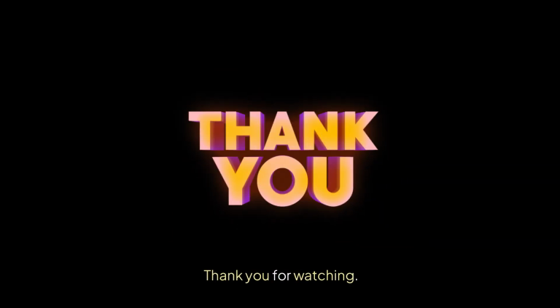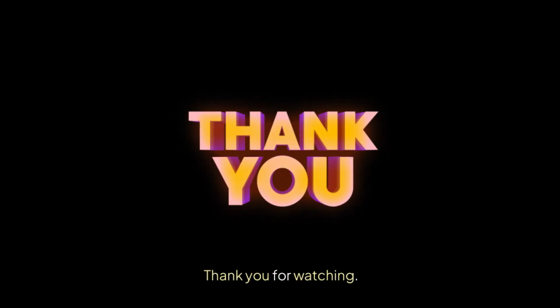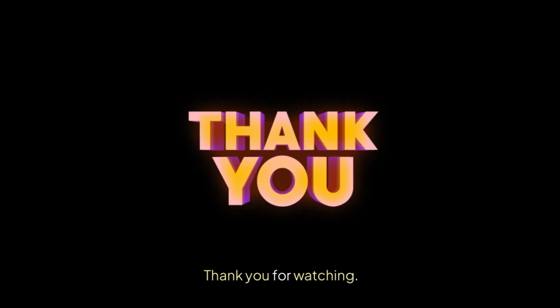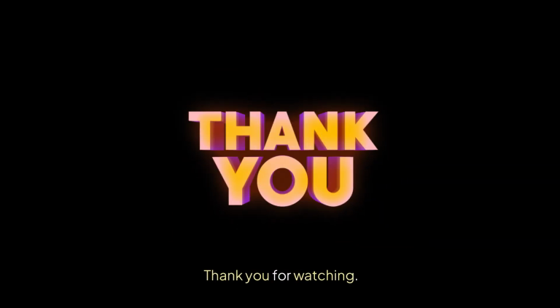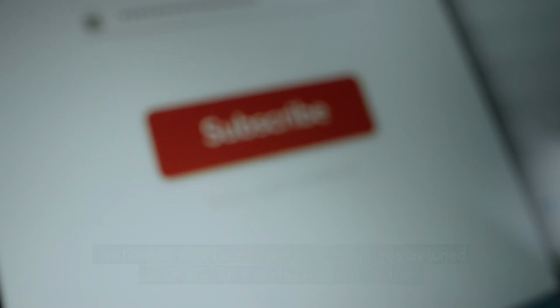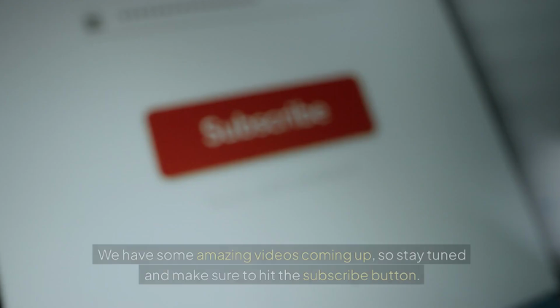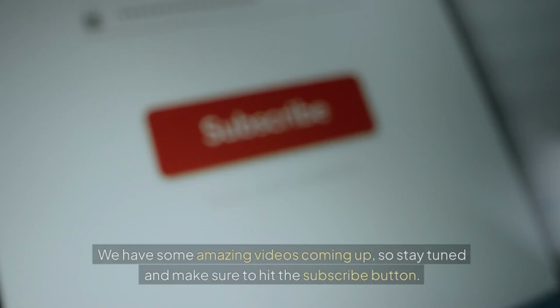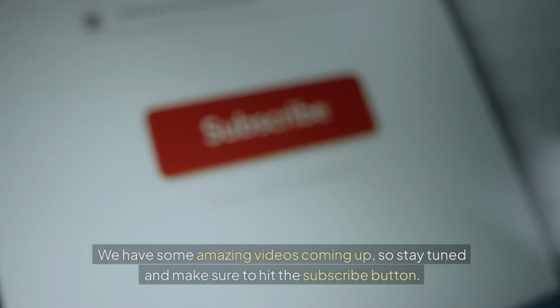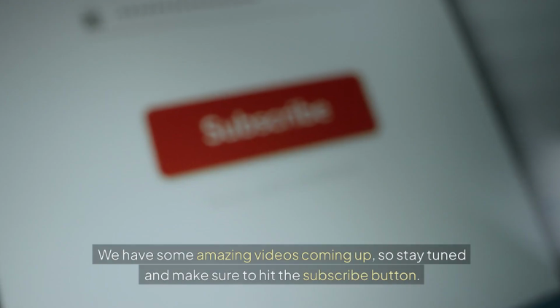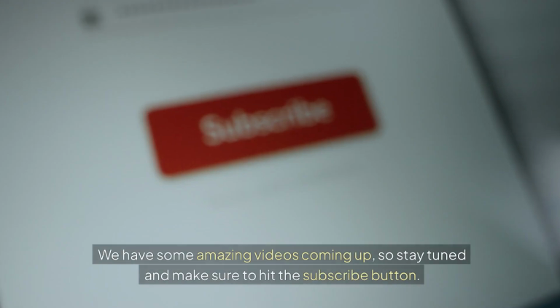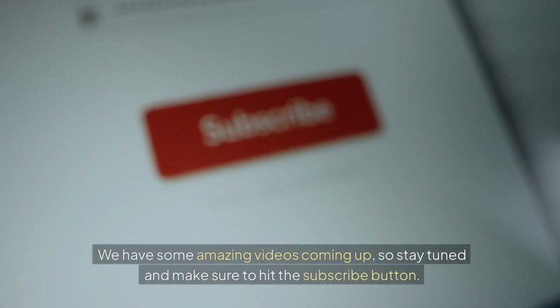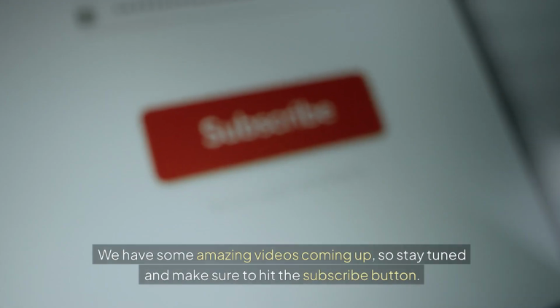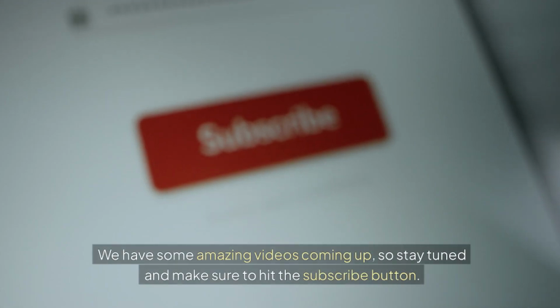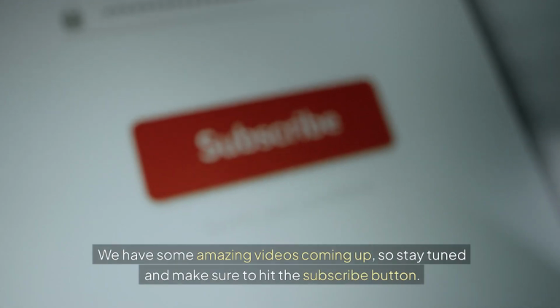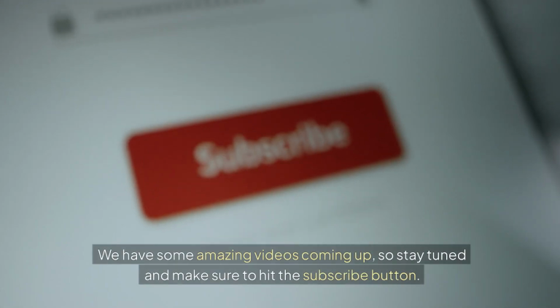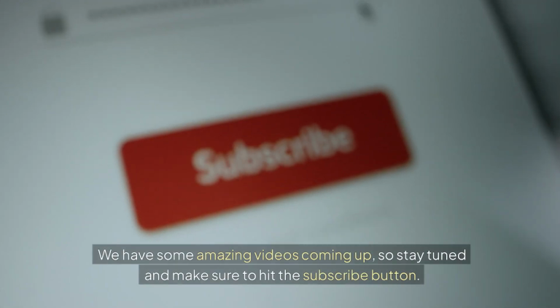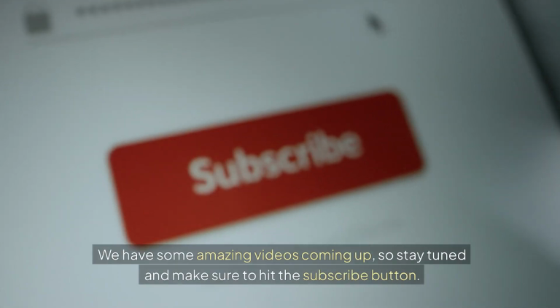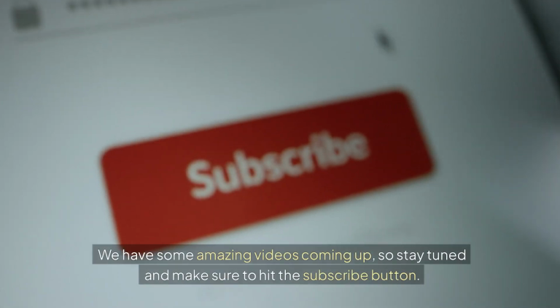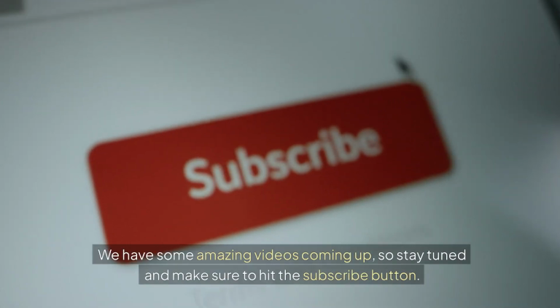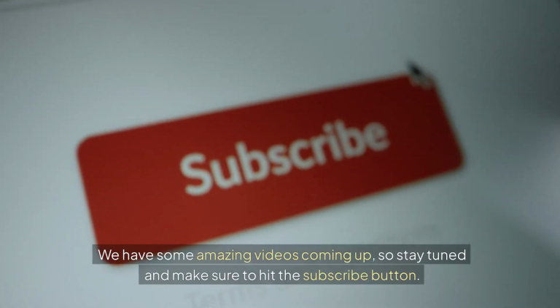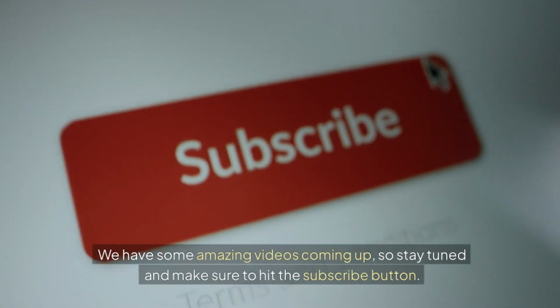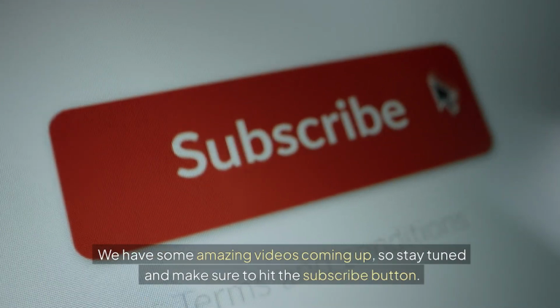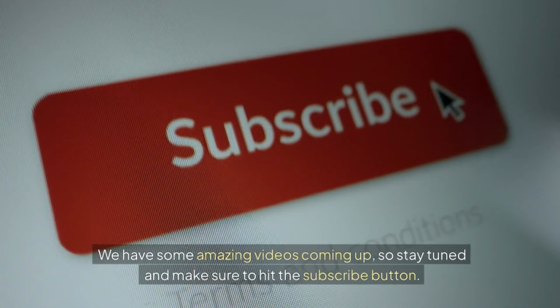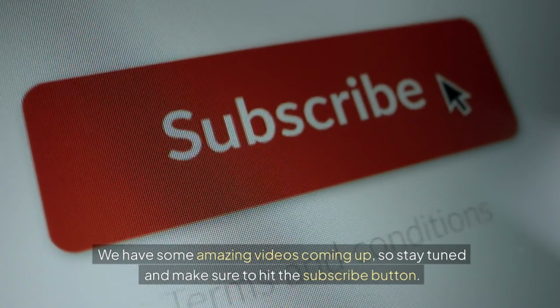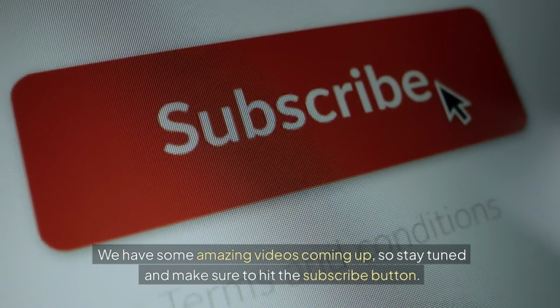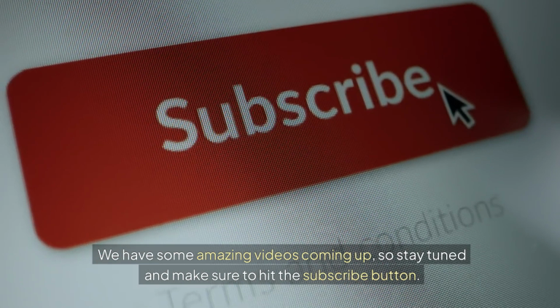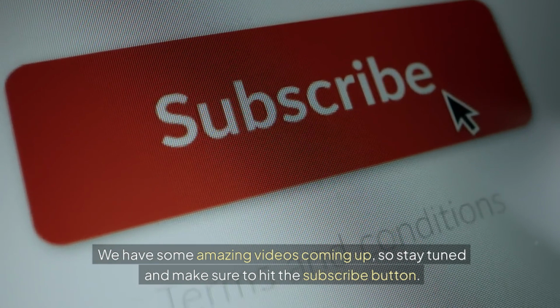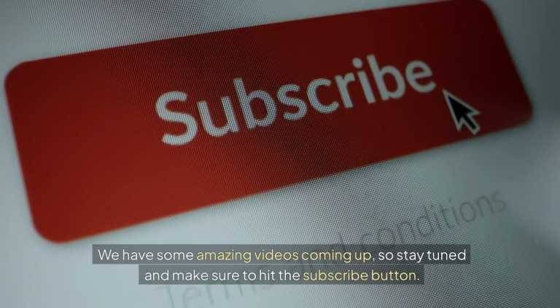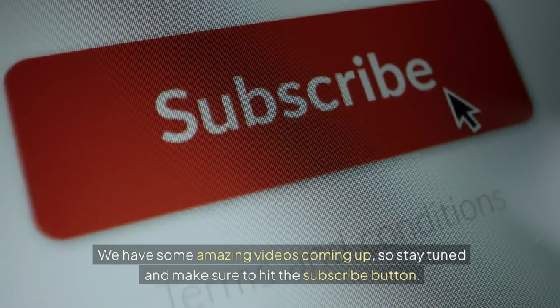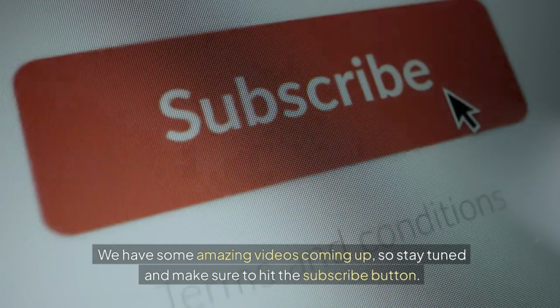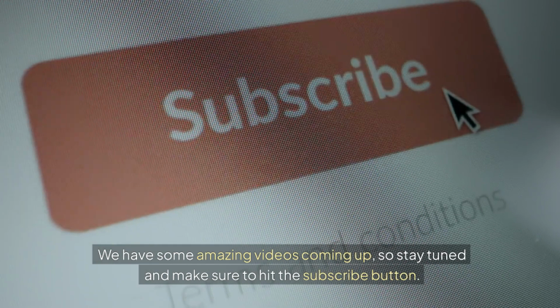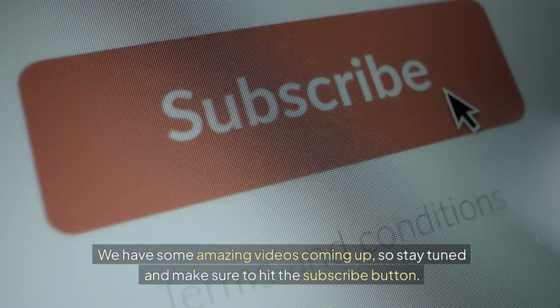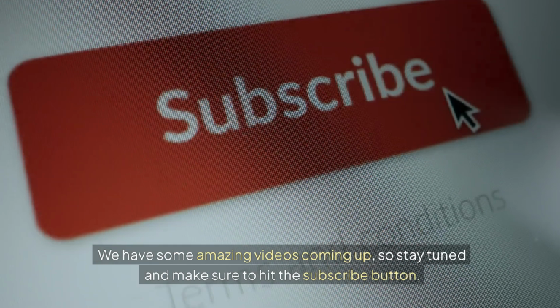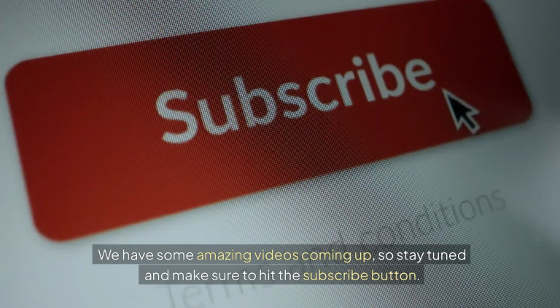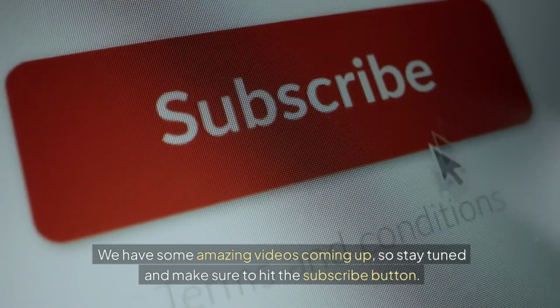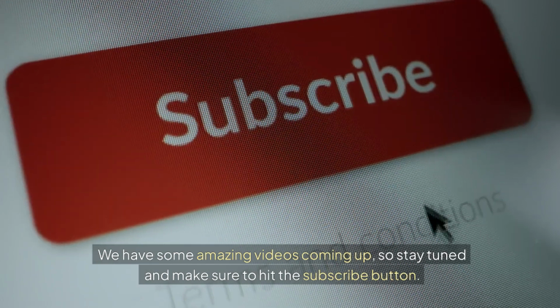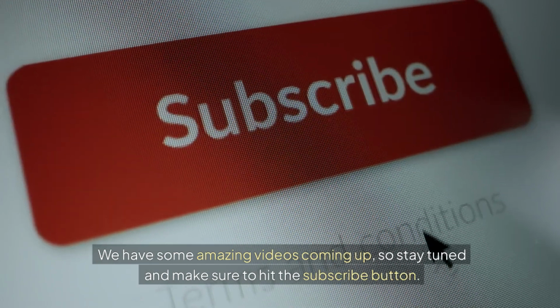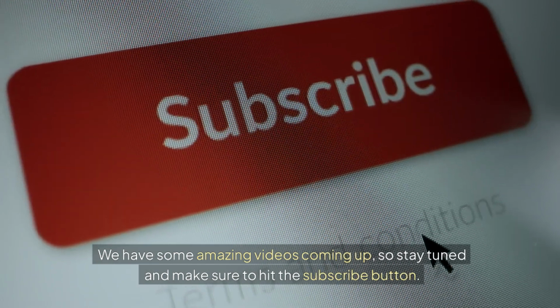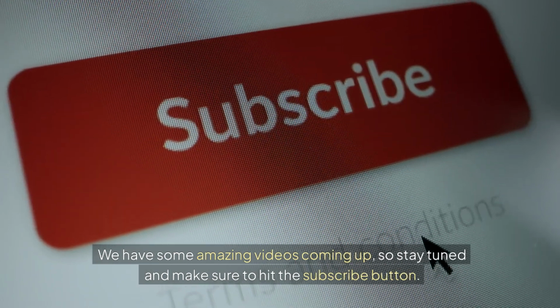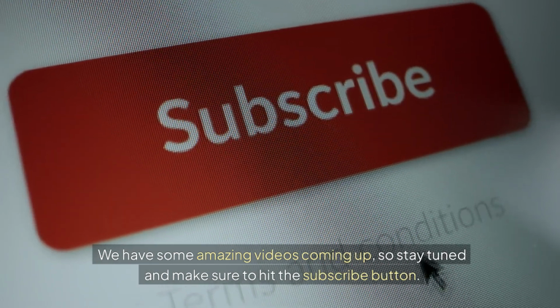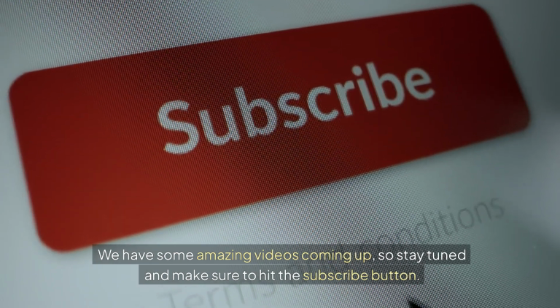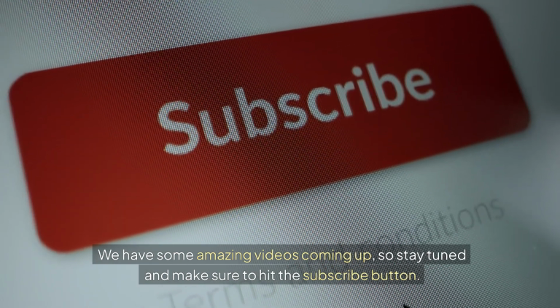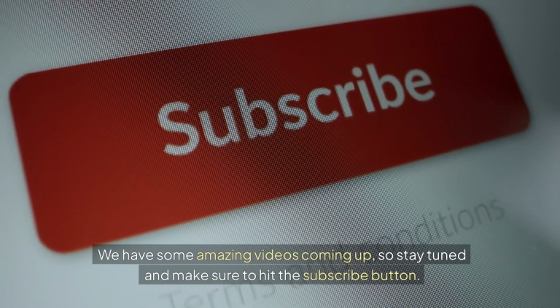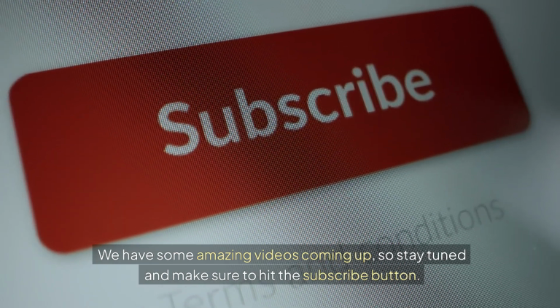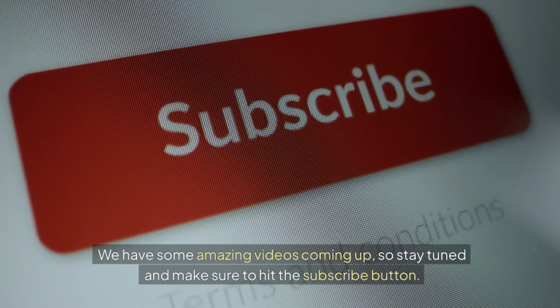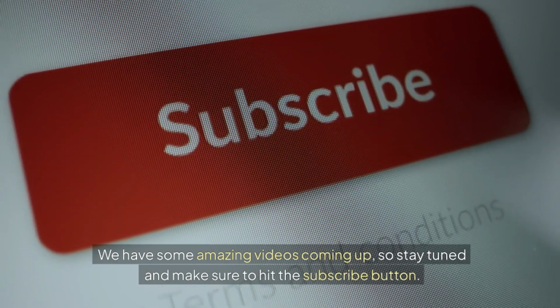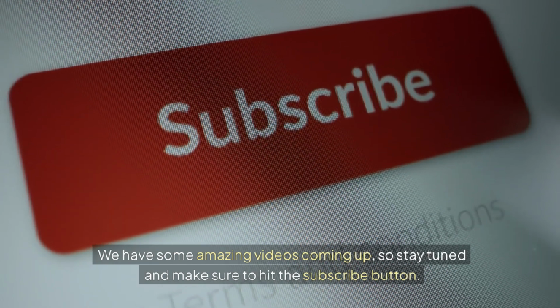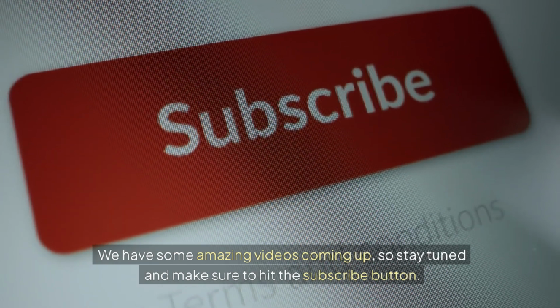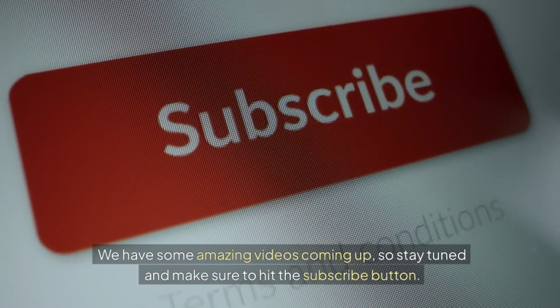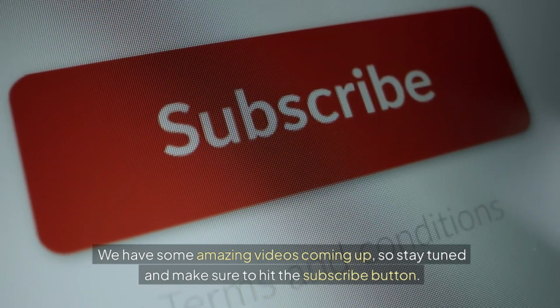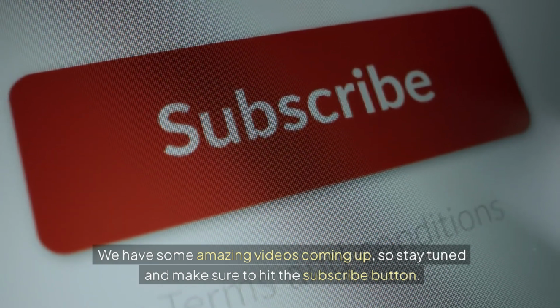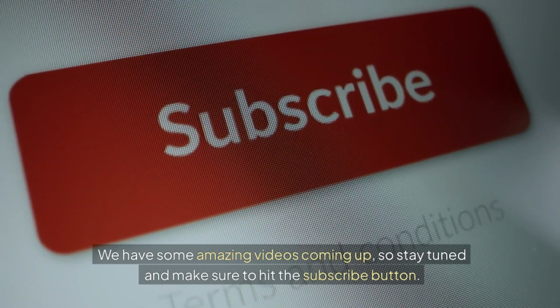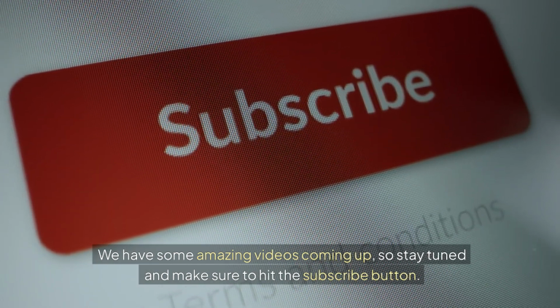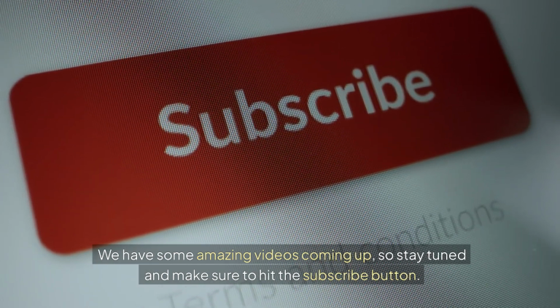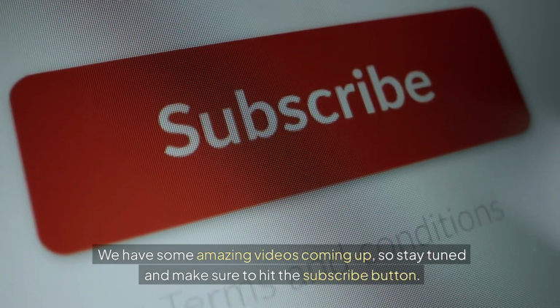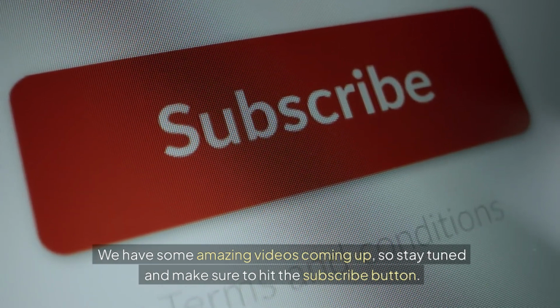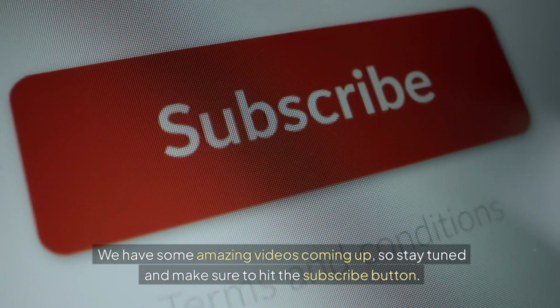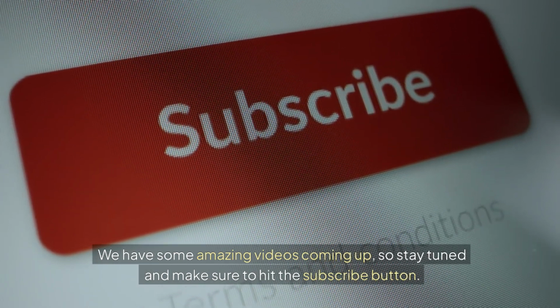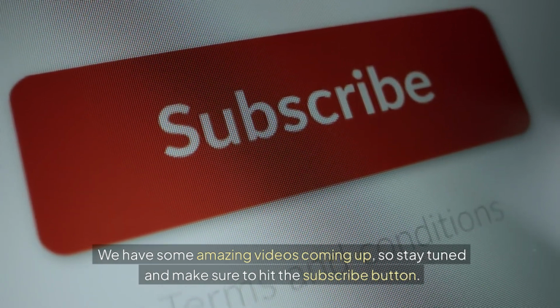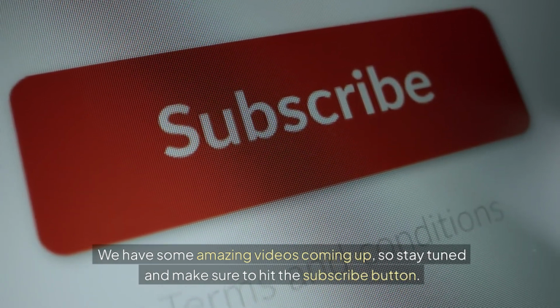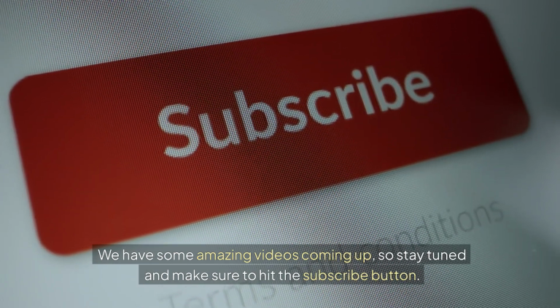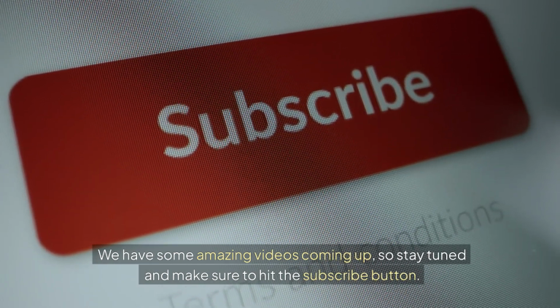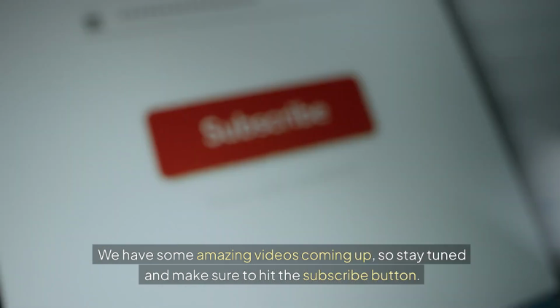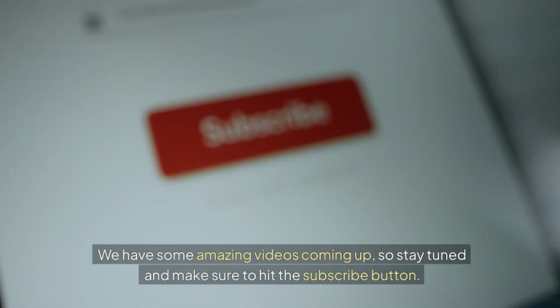We have some amazing videos coming up, so stay tuned and make sure to hit the subscribe button.